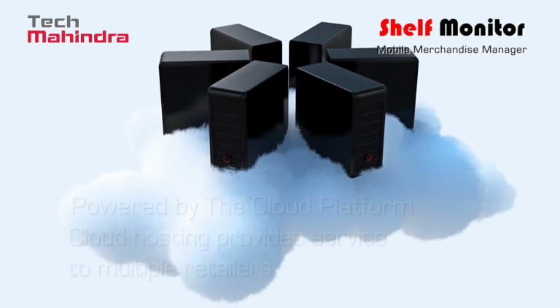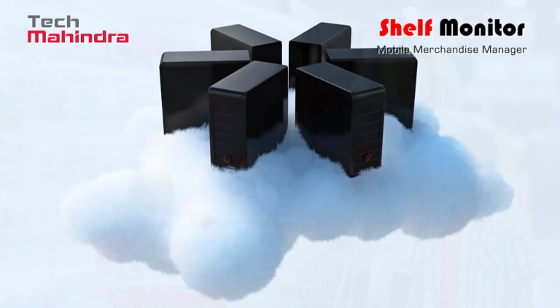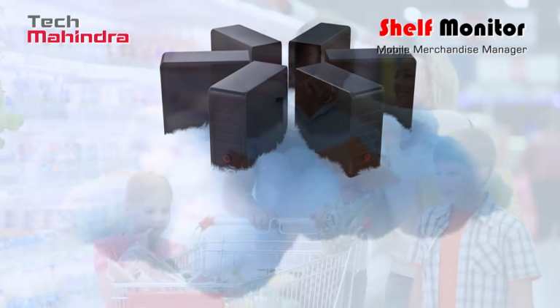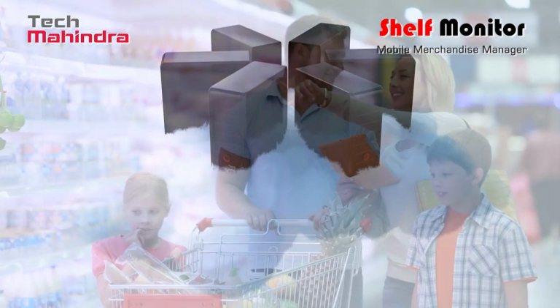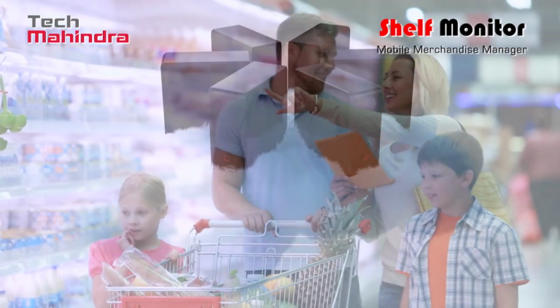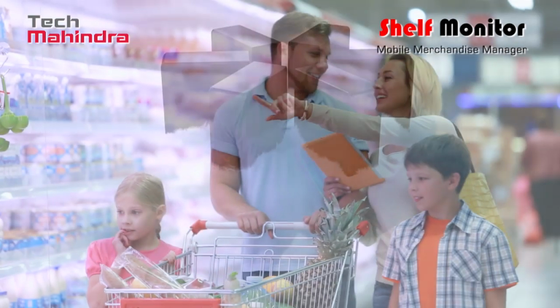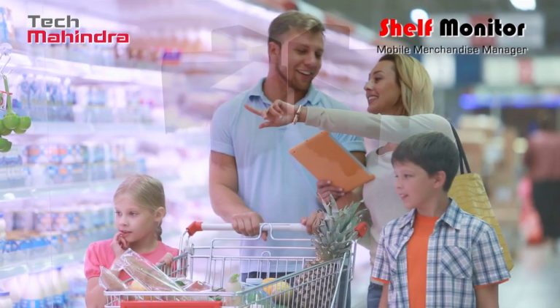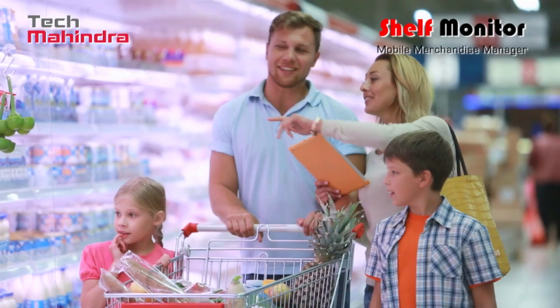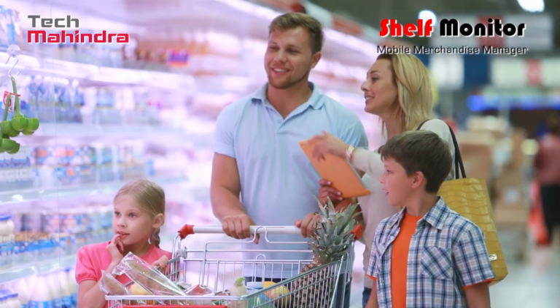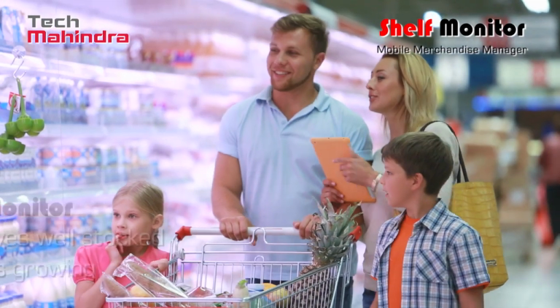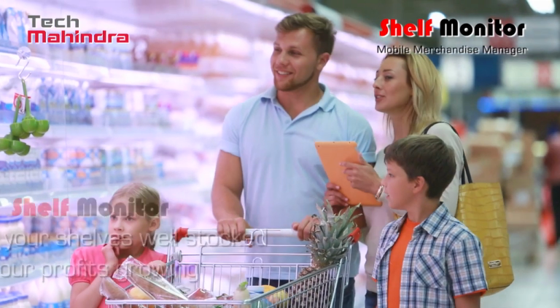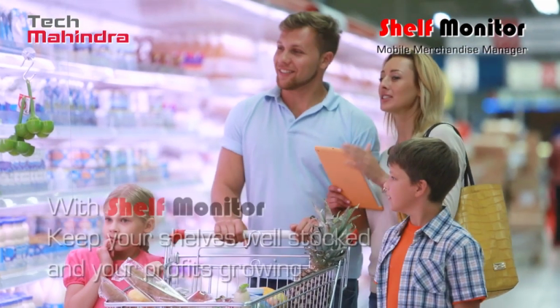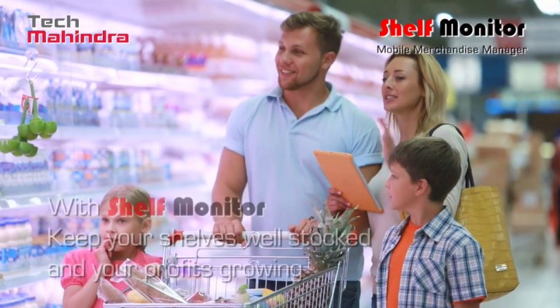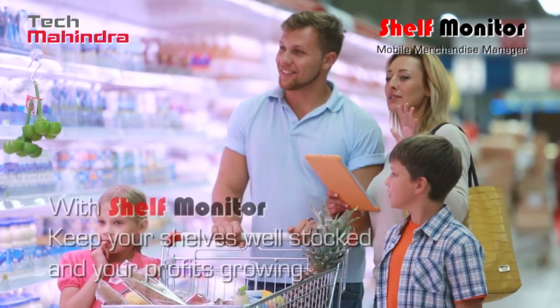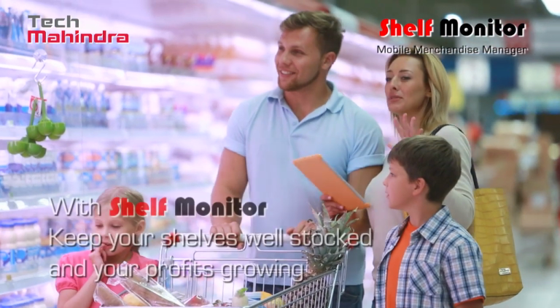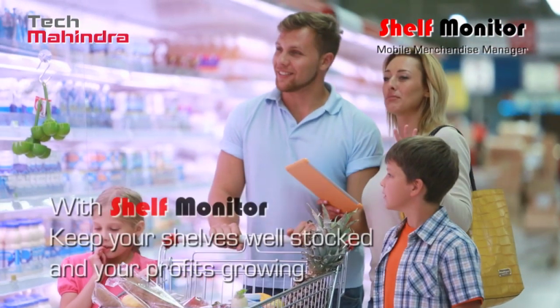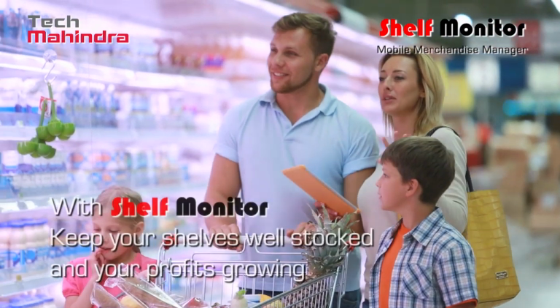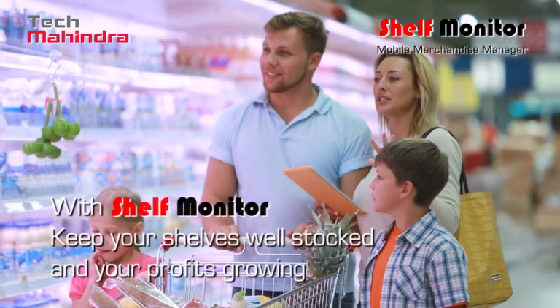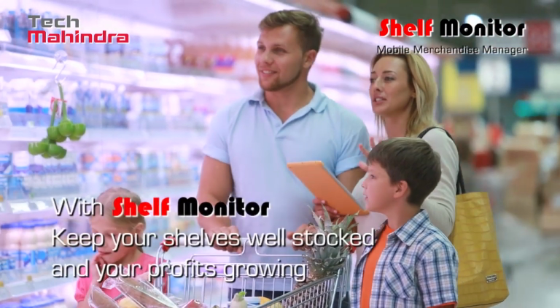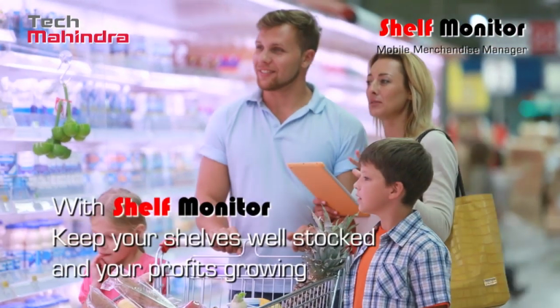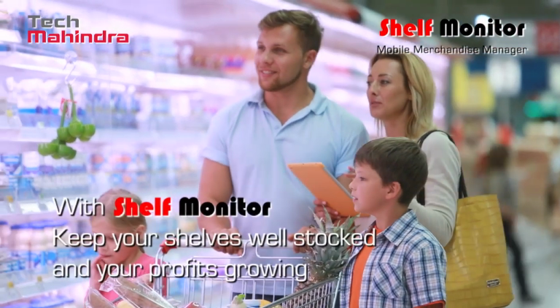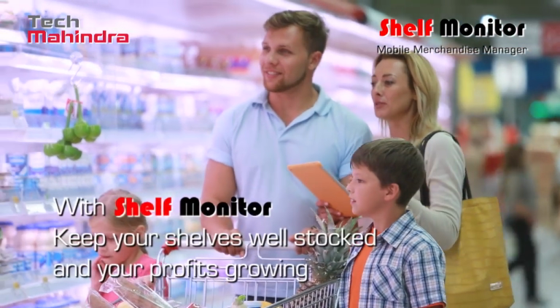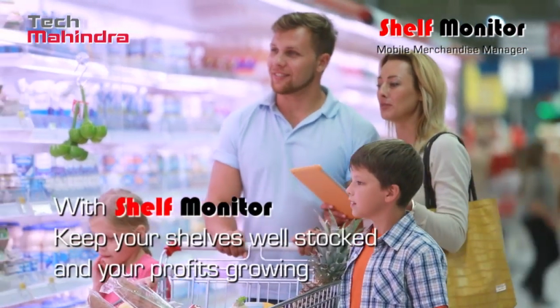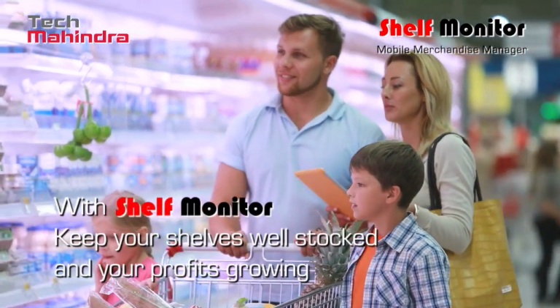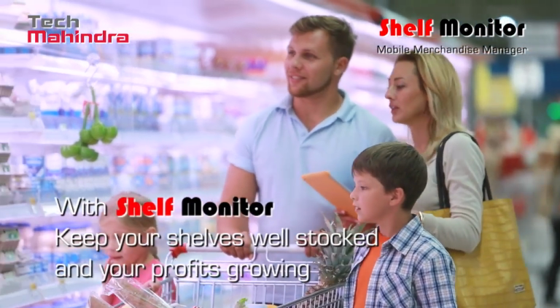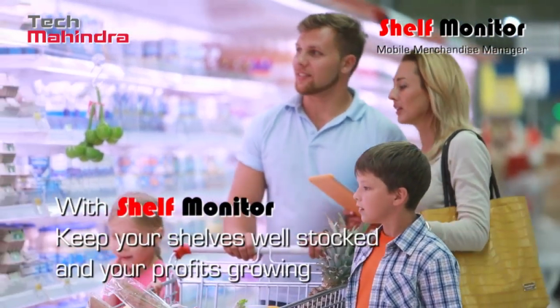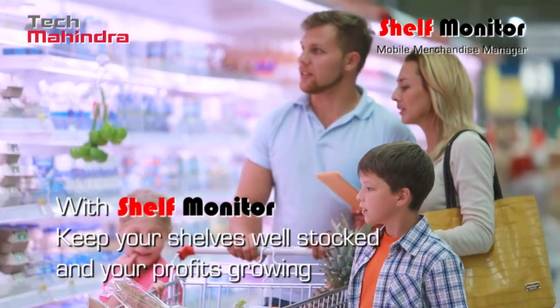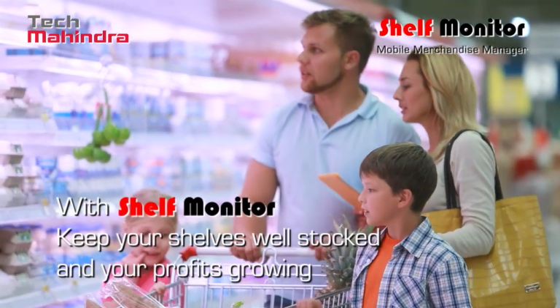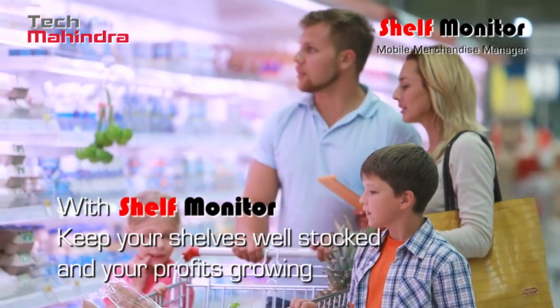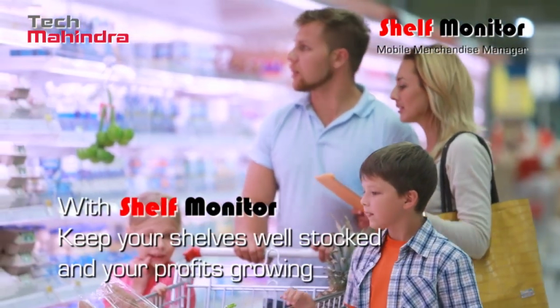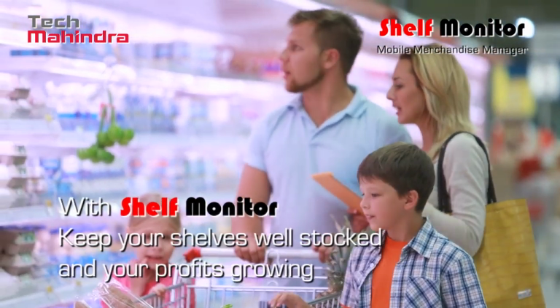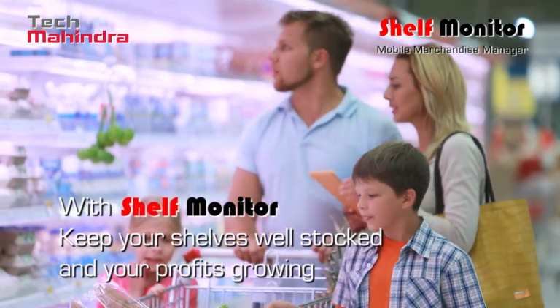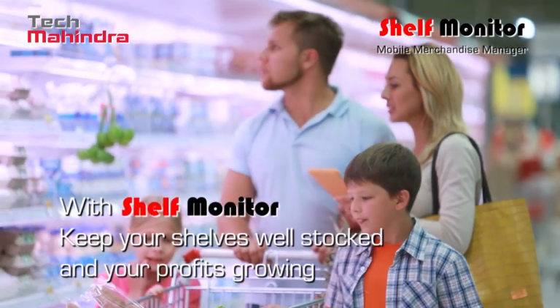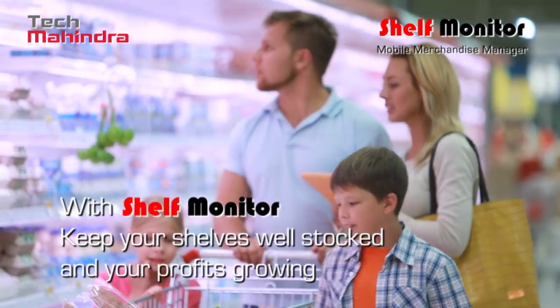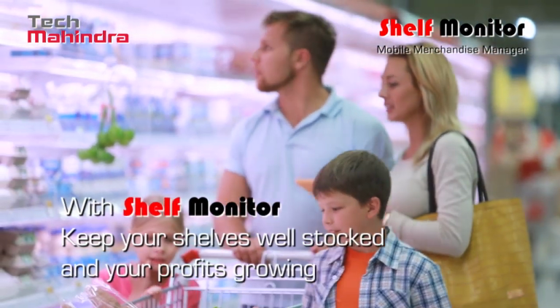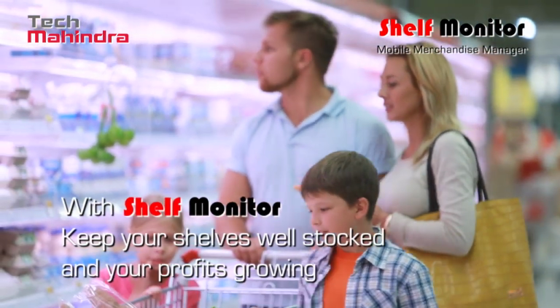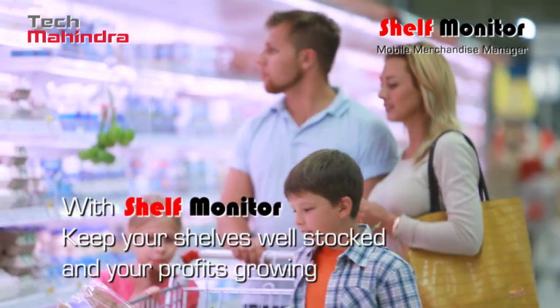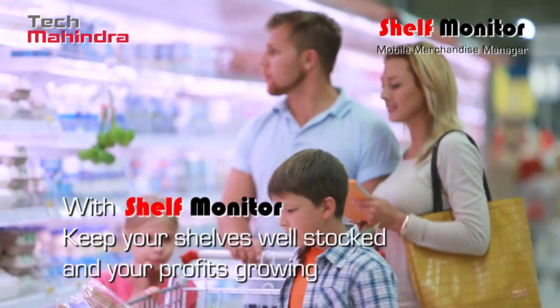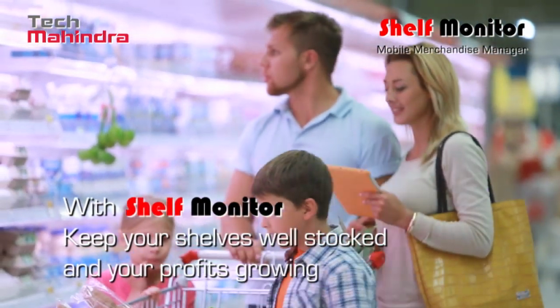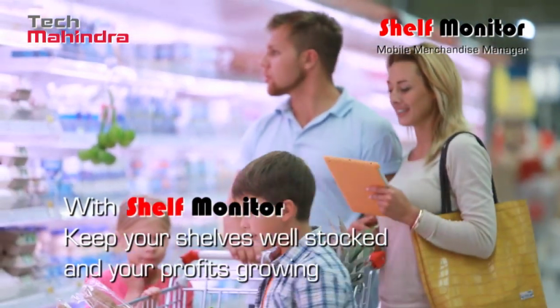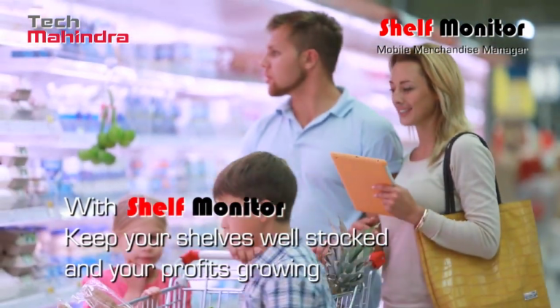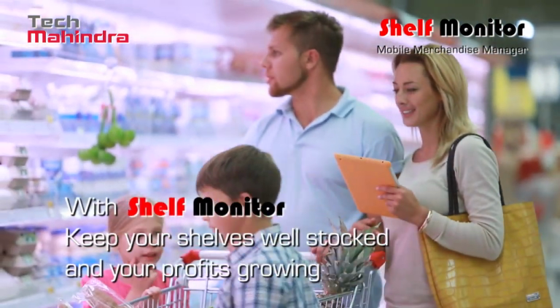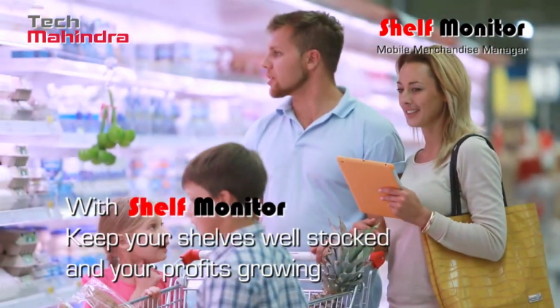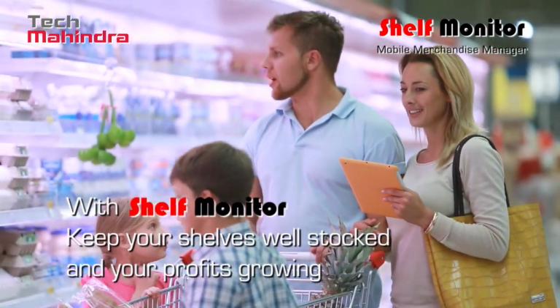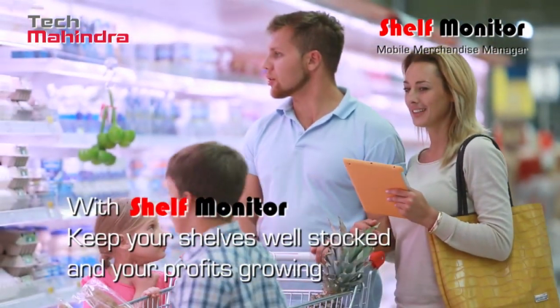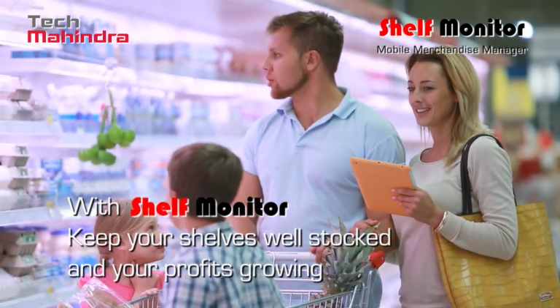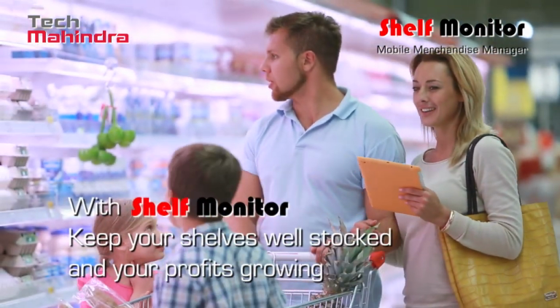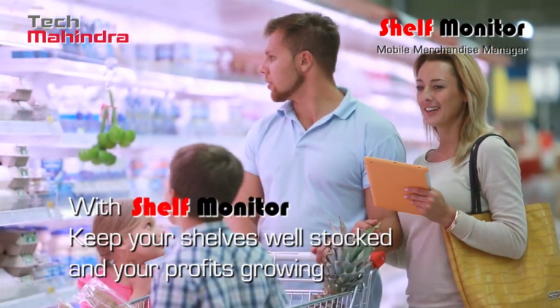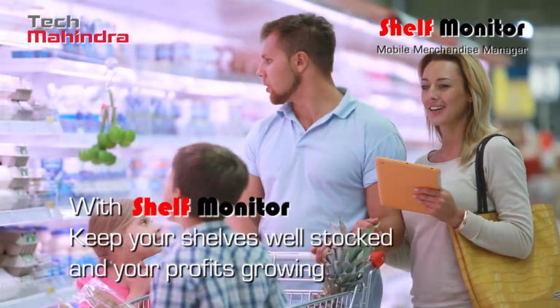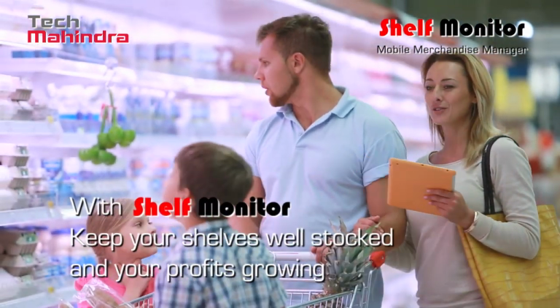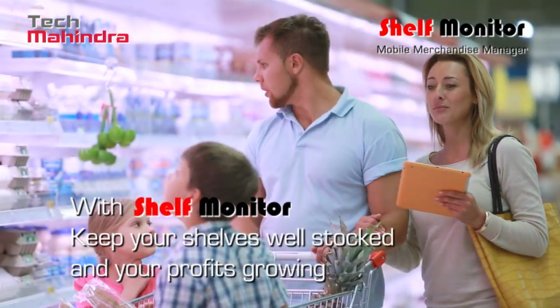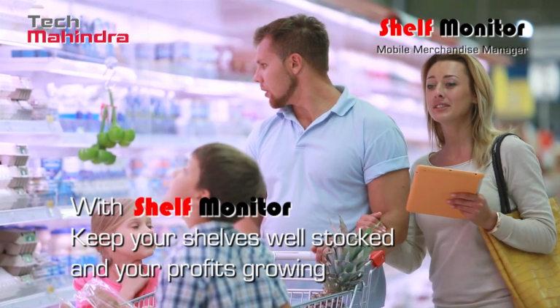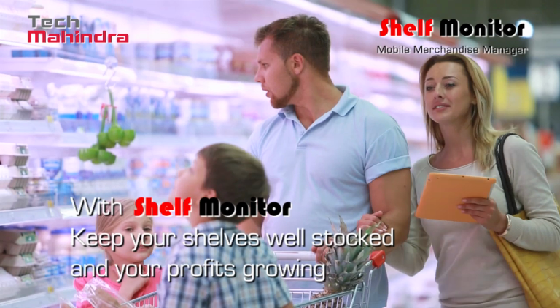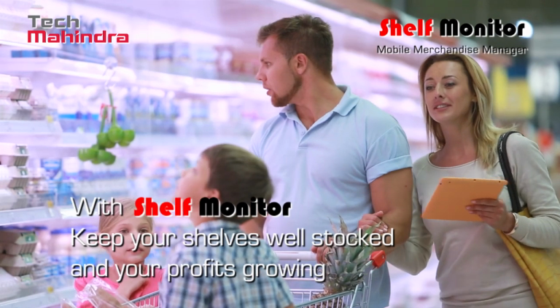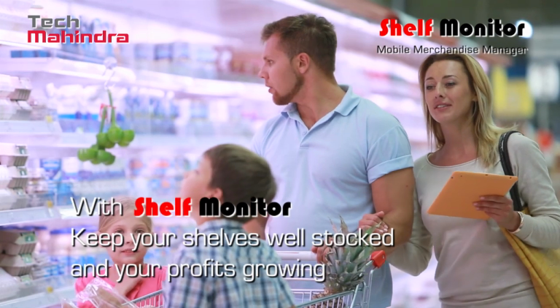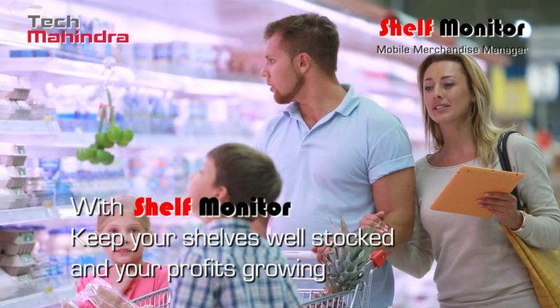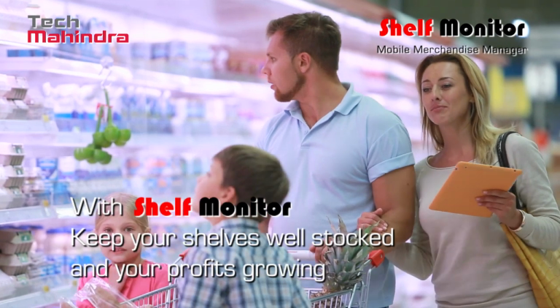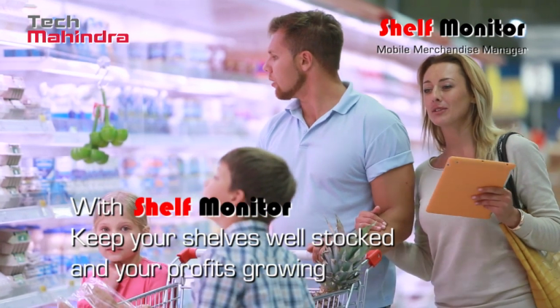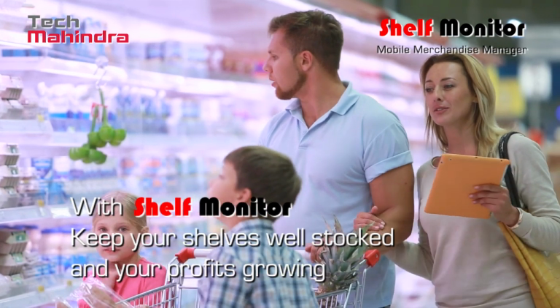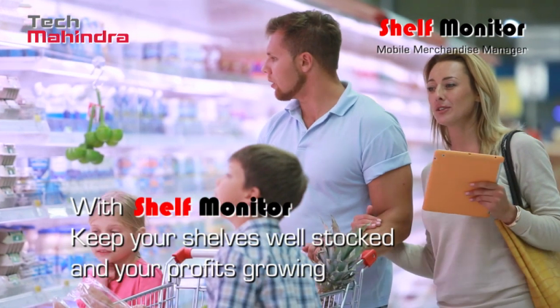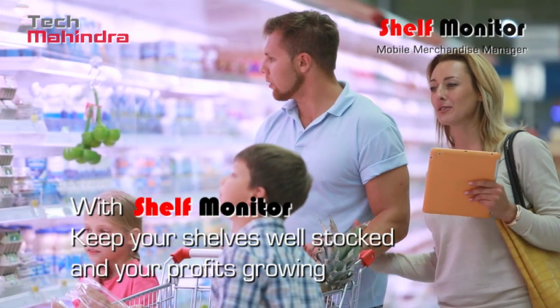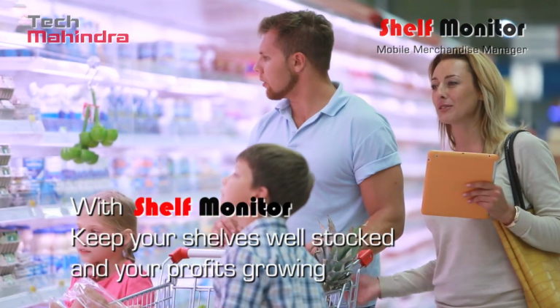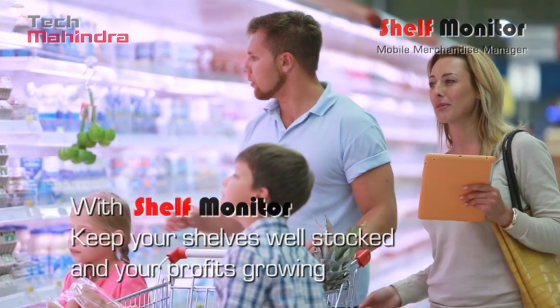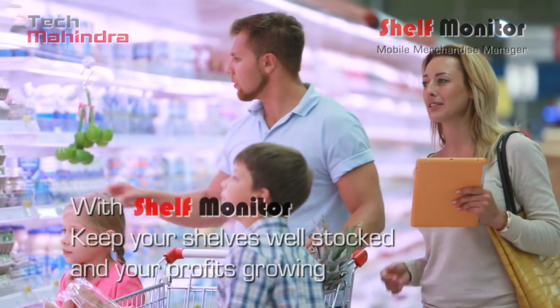Shelf Monitor — a cost-effective solution helping retailers achieve top-line targets and drive down the bottom line.